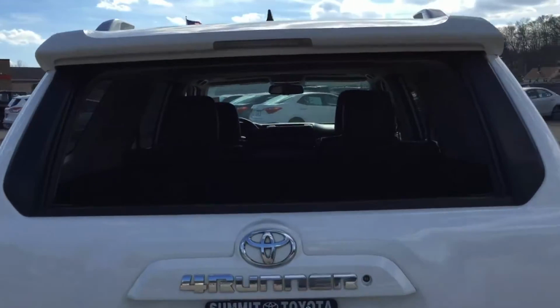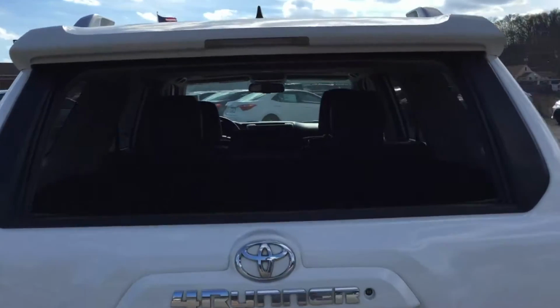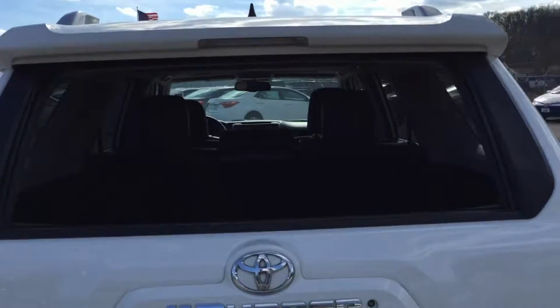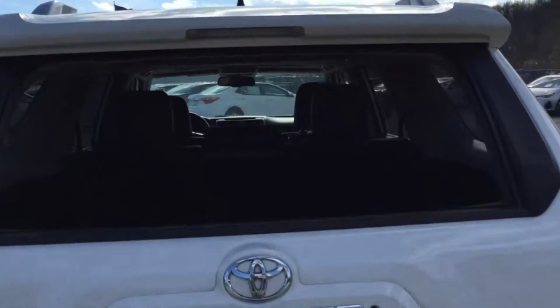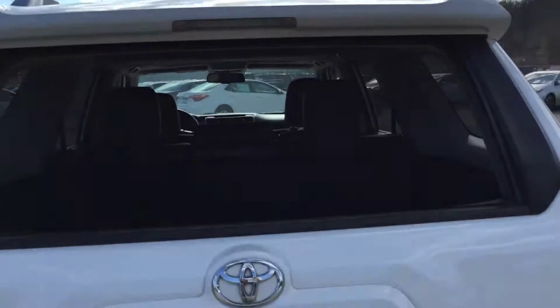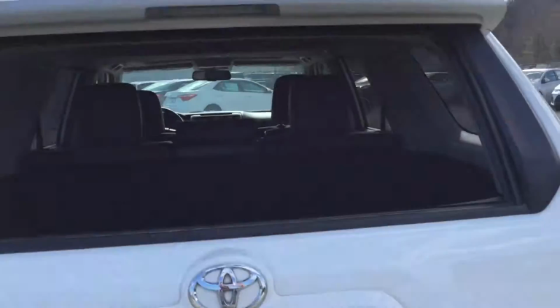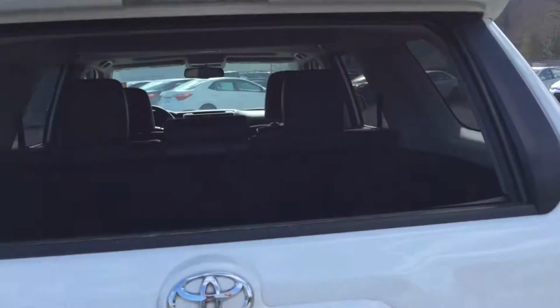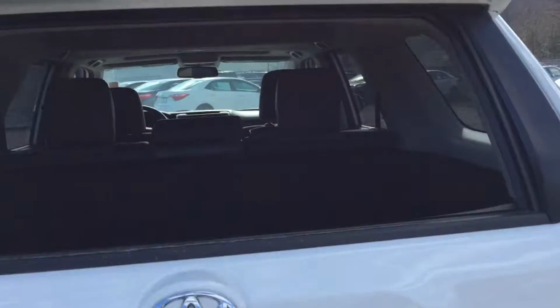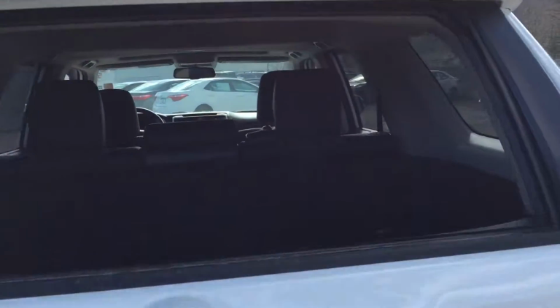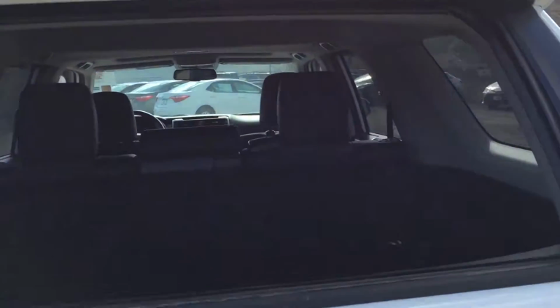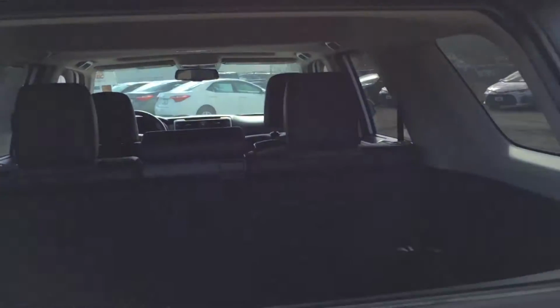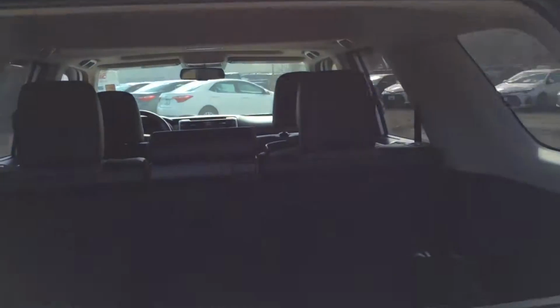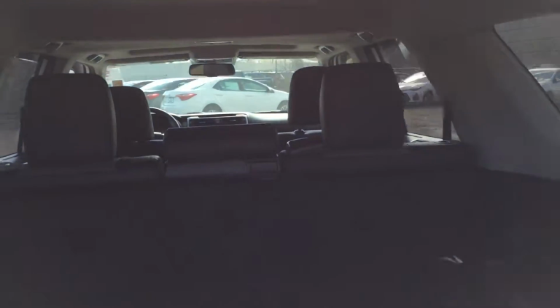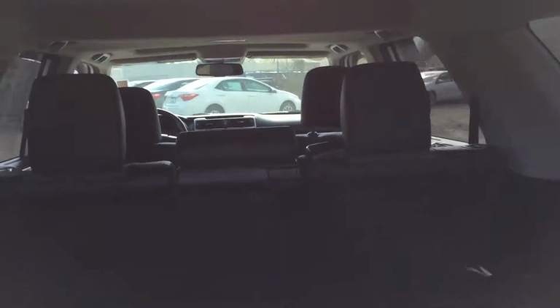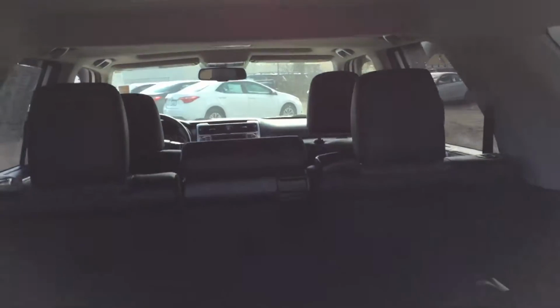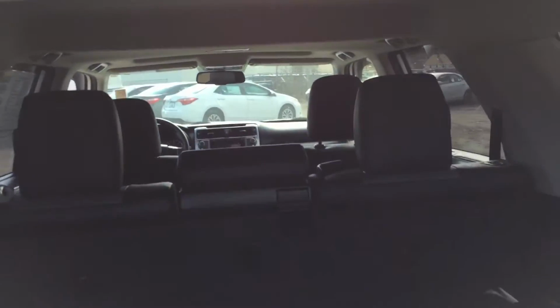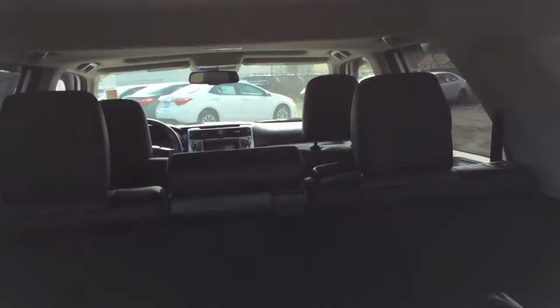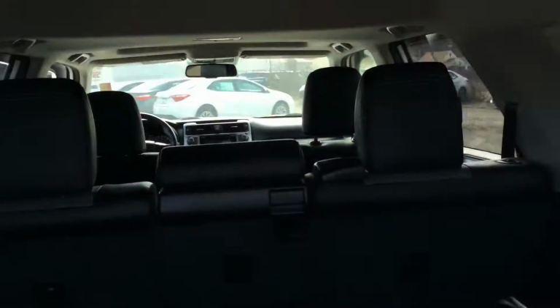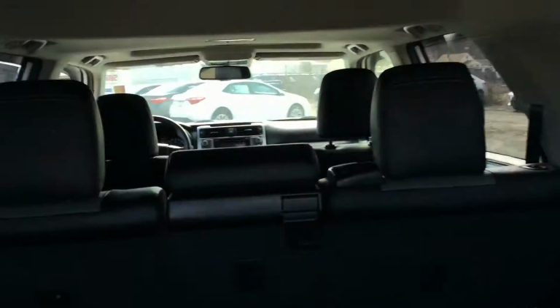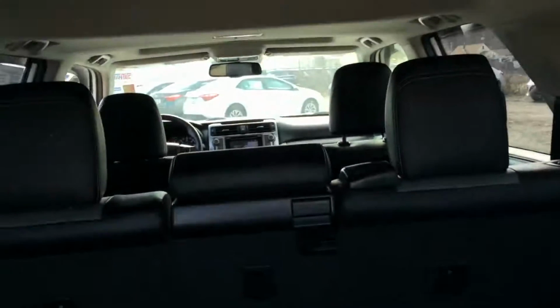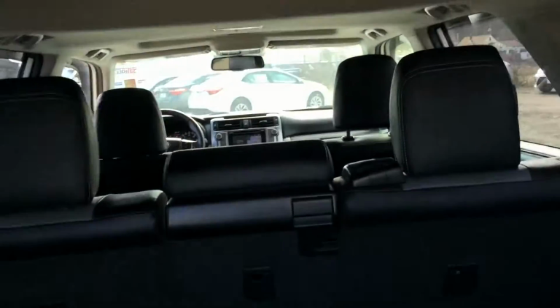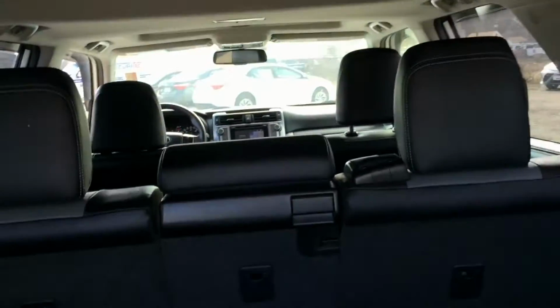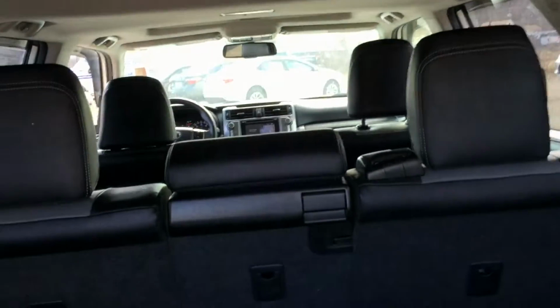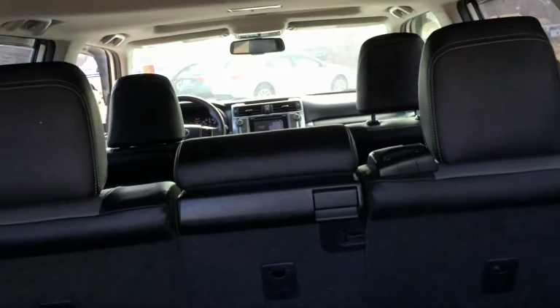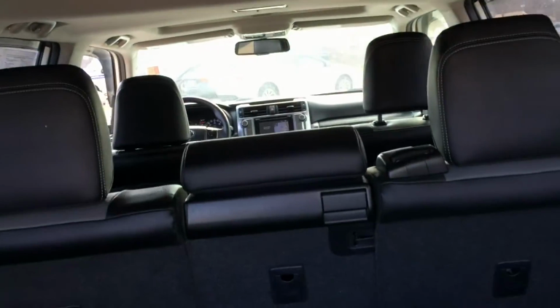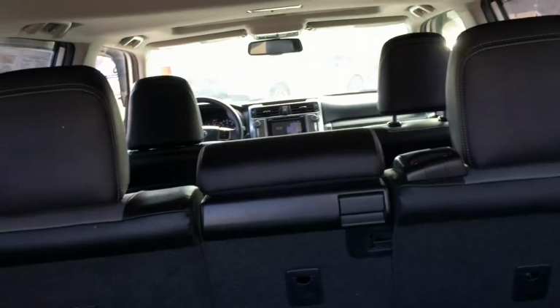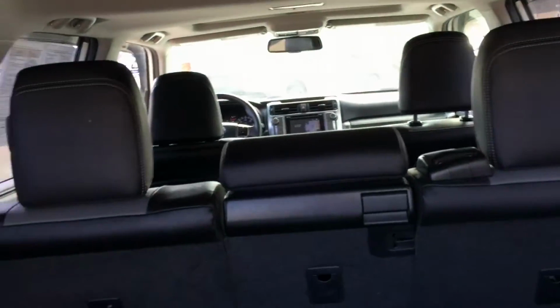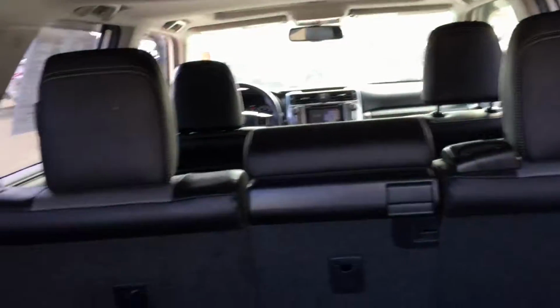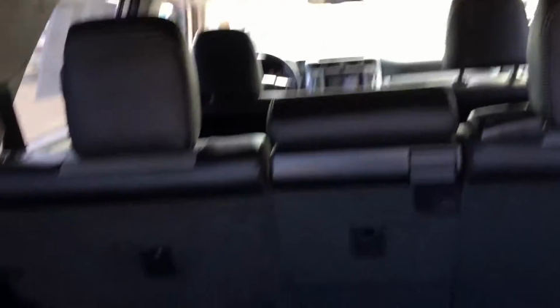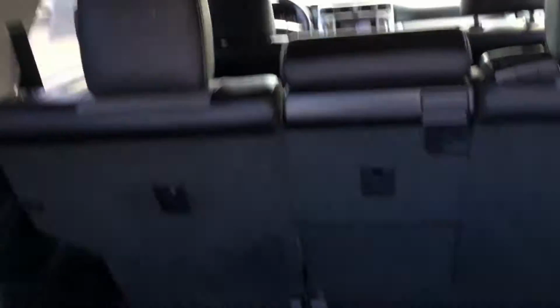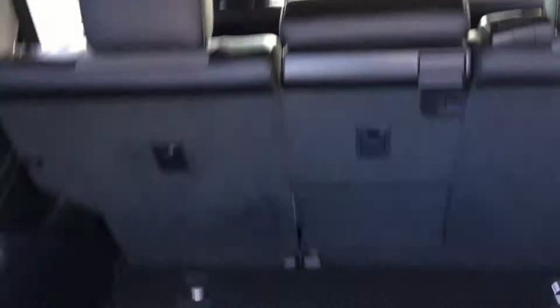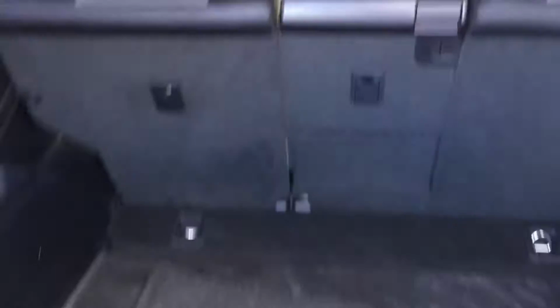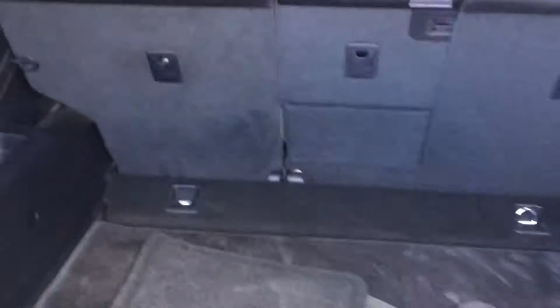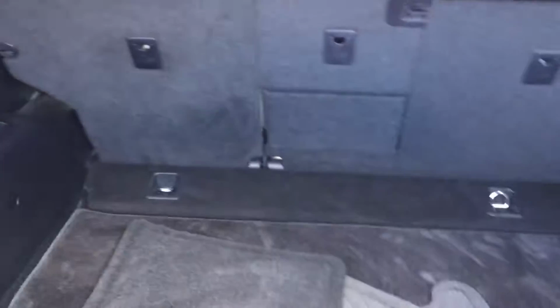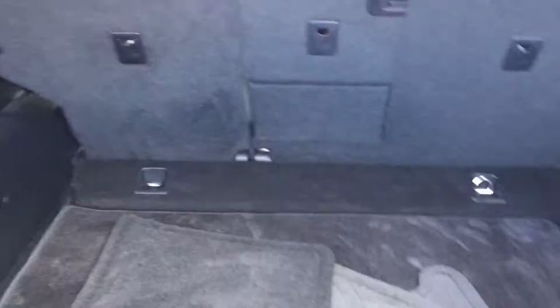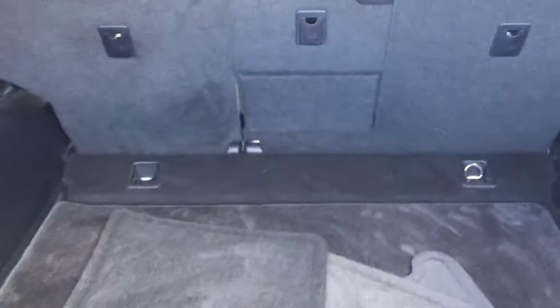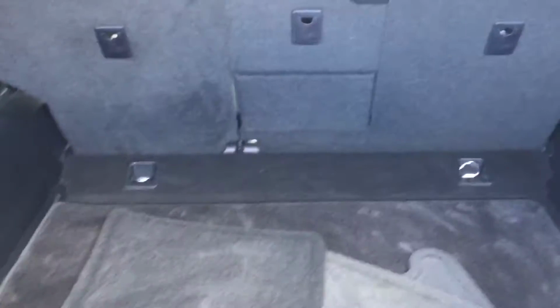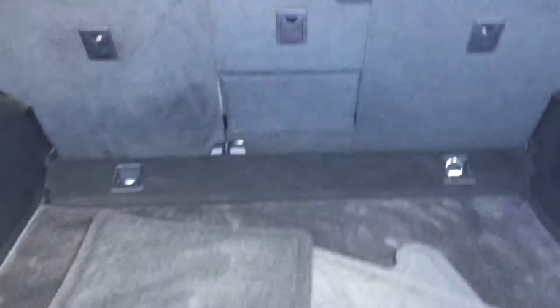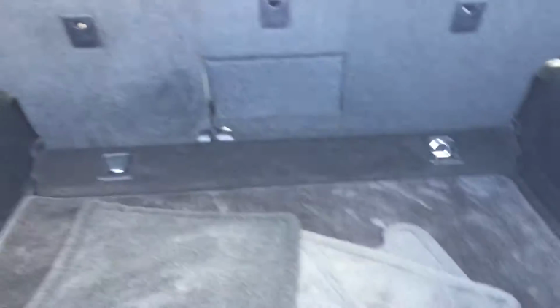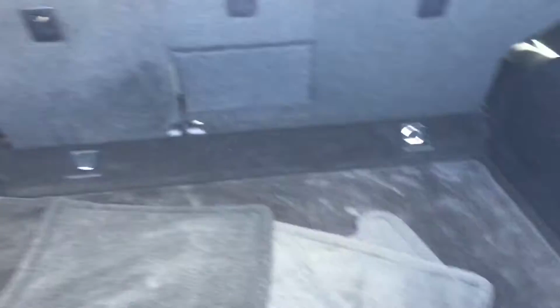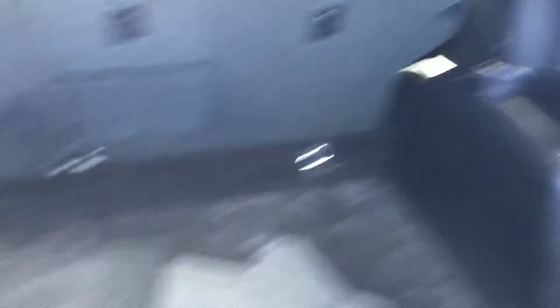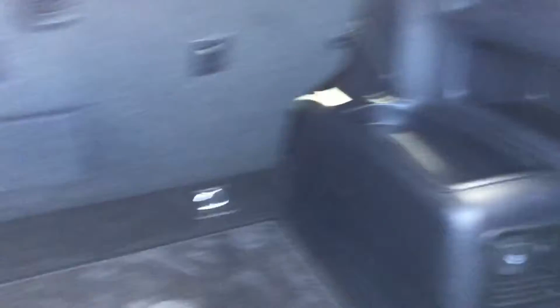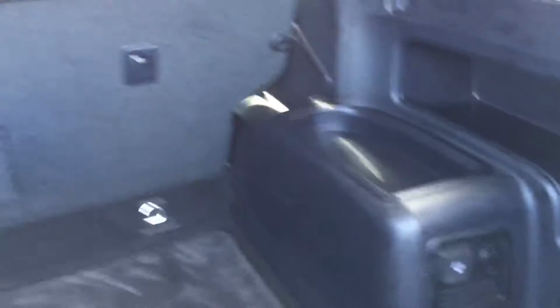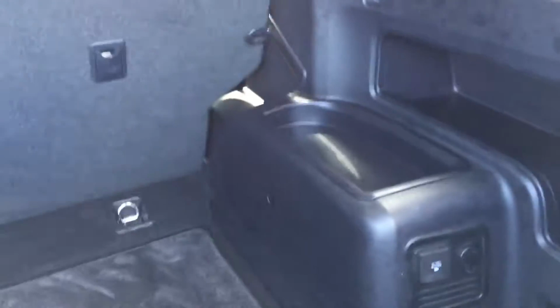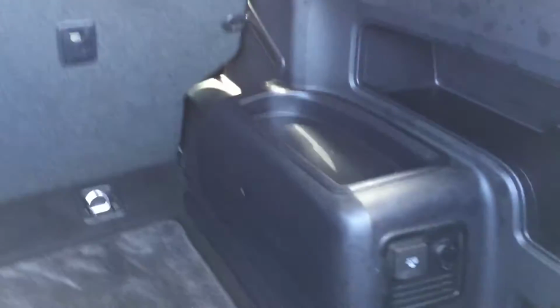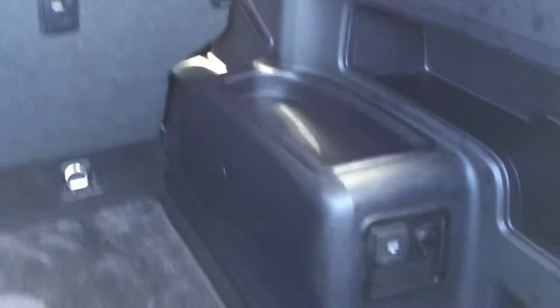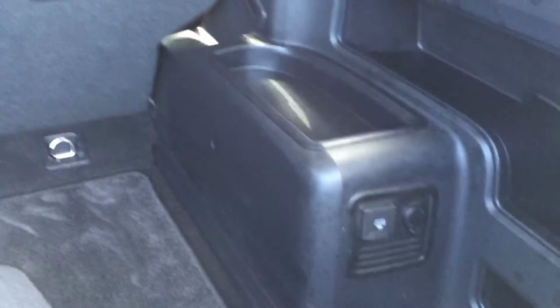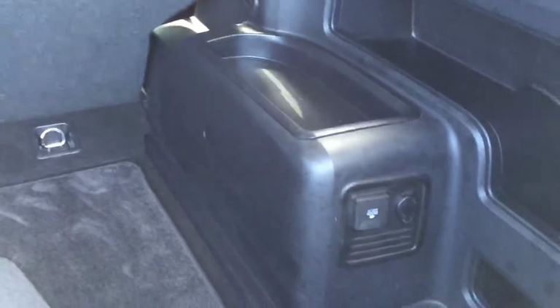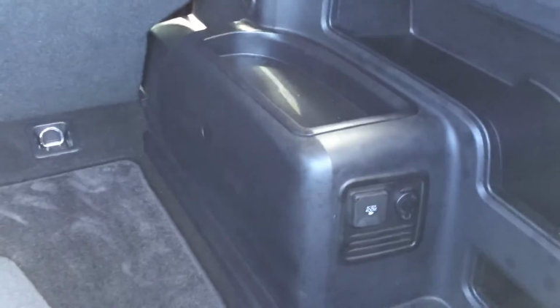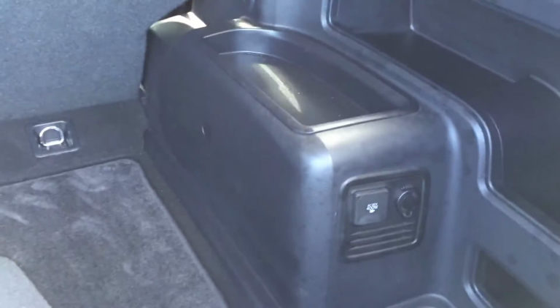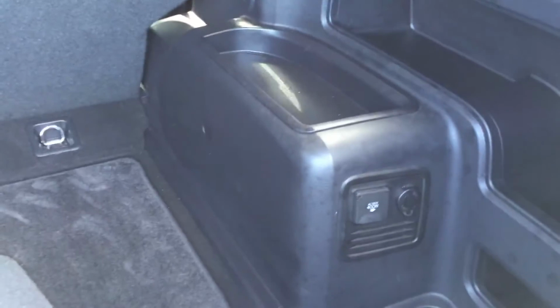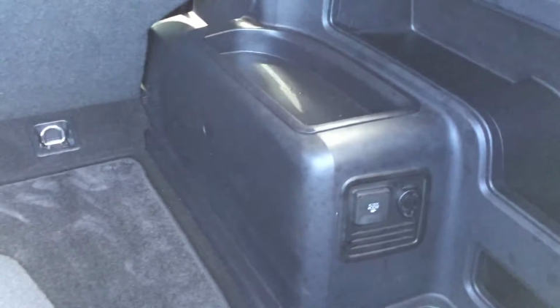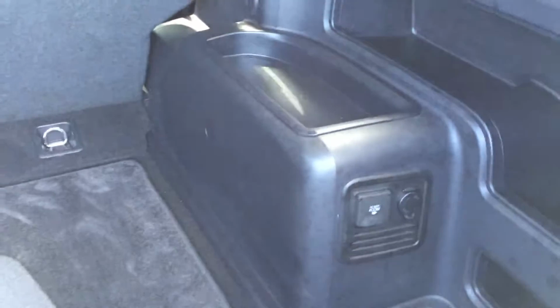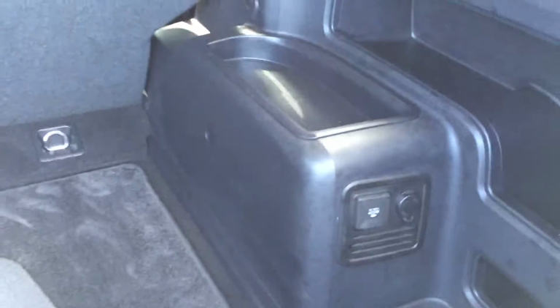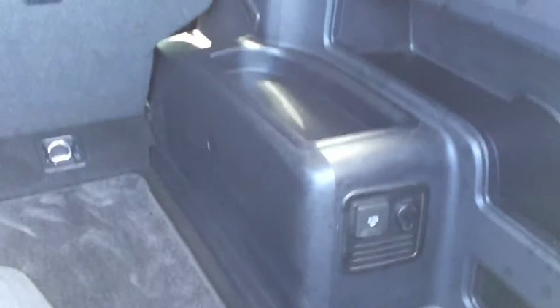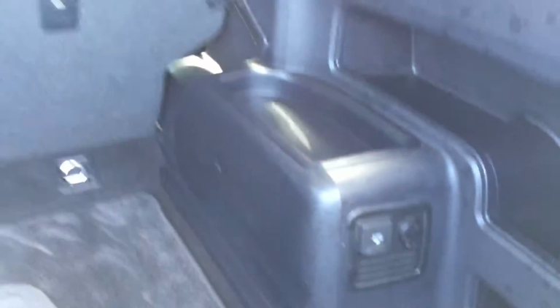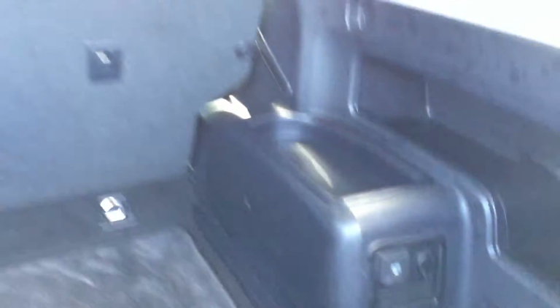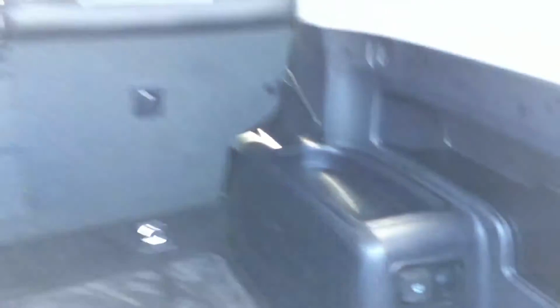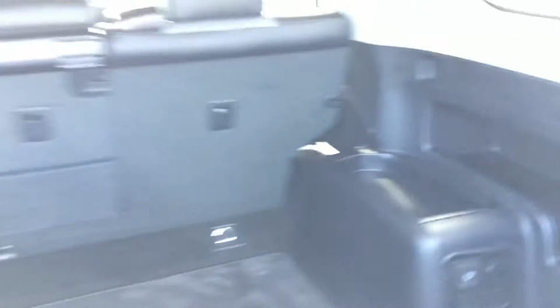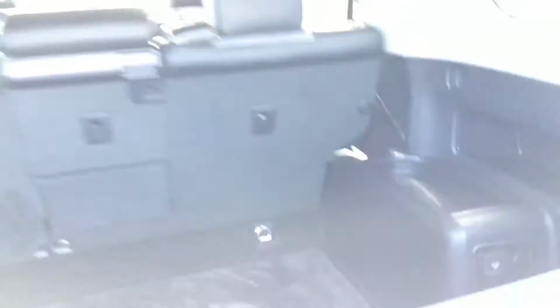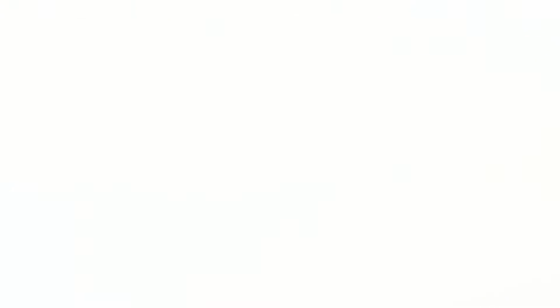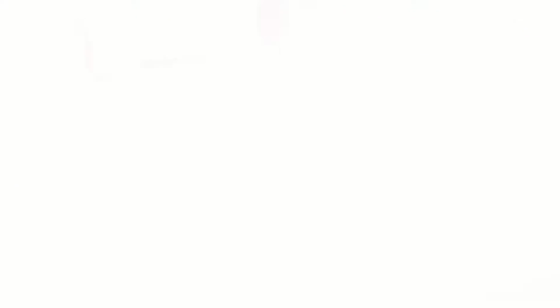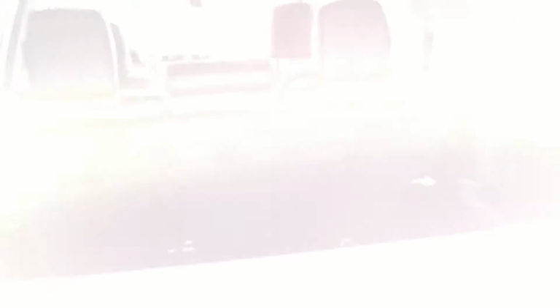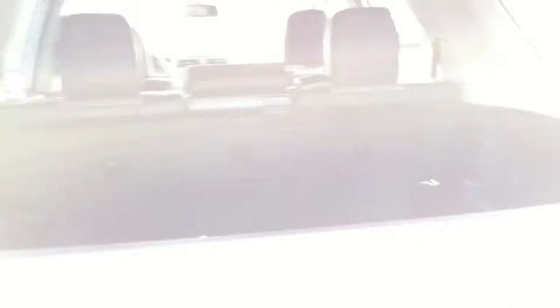The 4Runner still has this back window that rolls down. You can see a nice plenty of cargo room, and you get a 400-watt outlet back here as well.